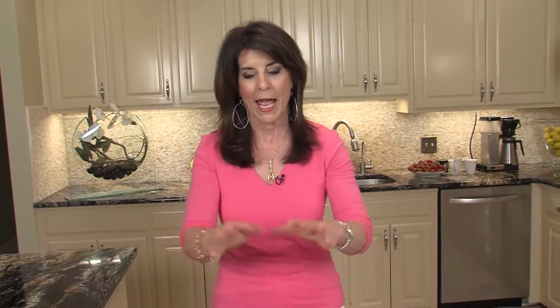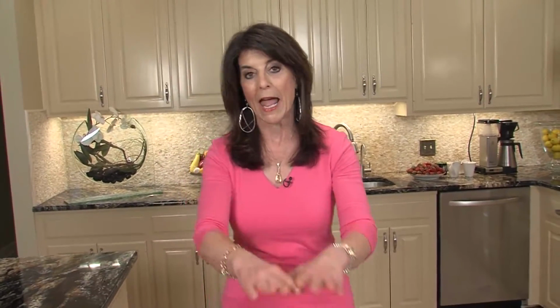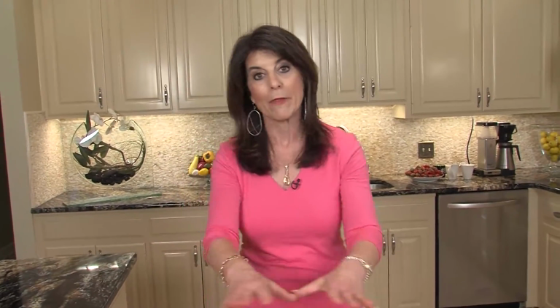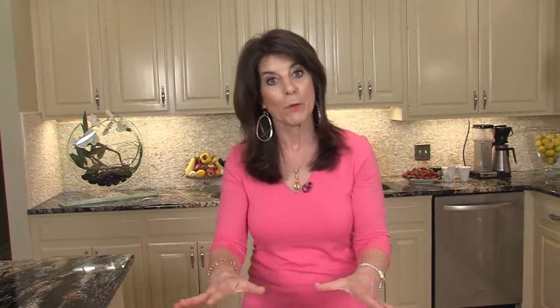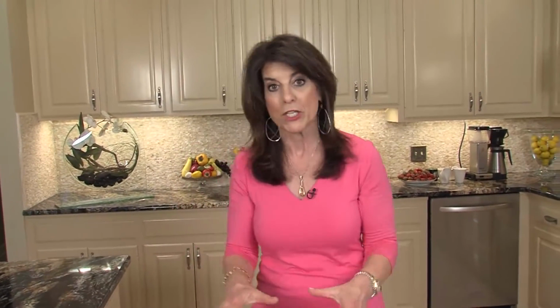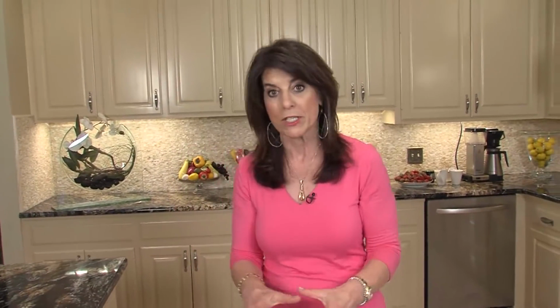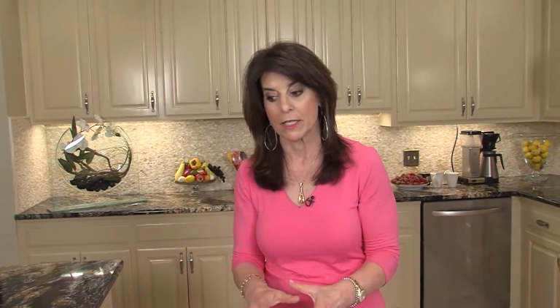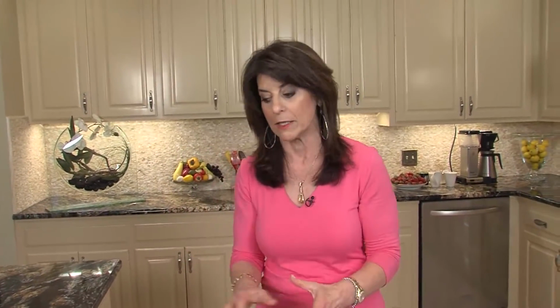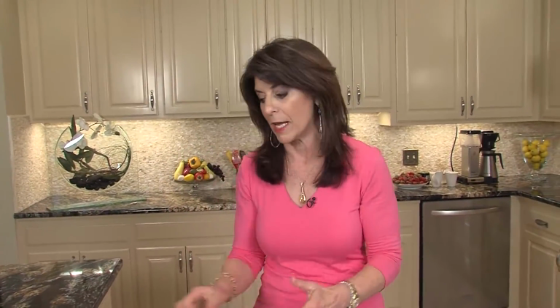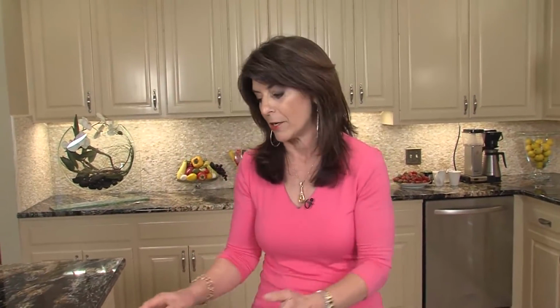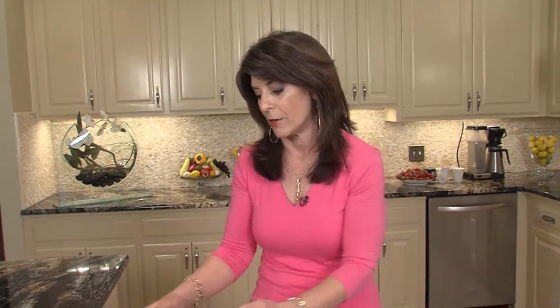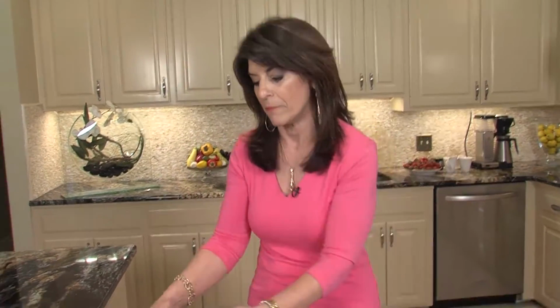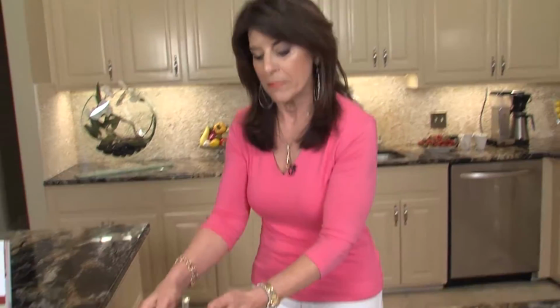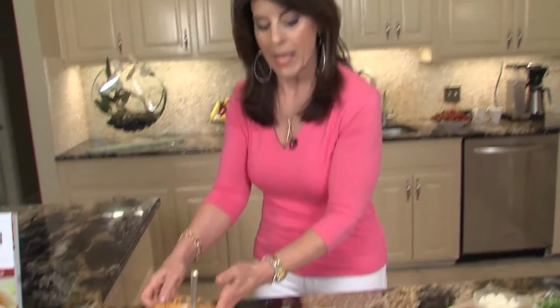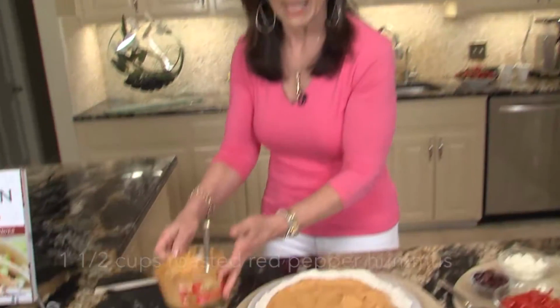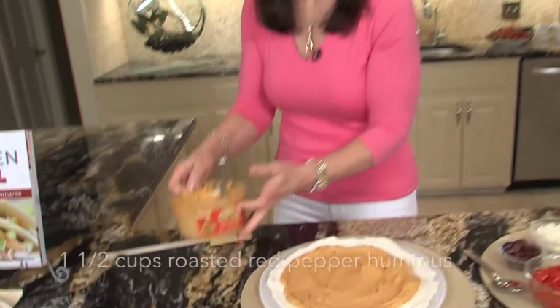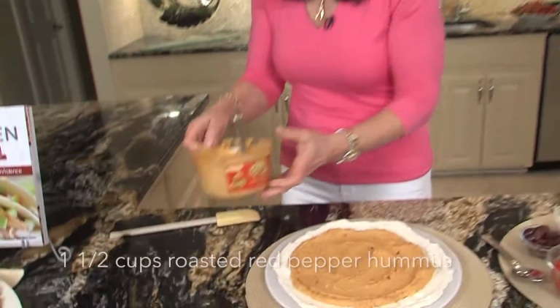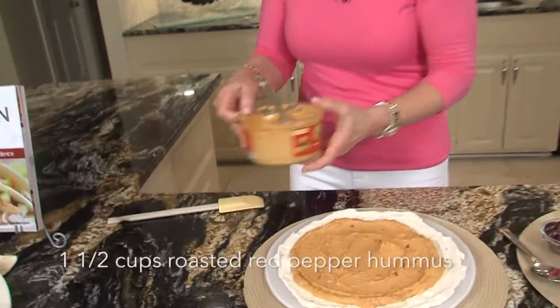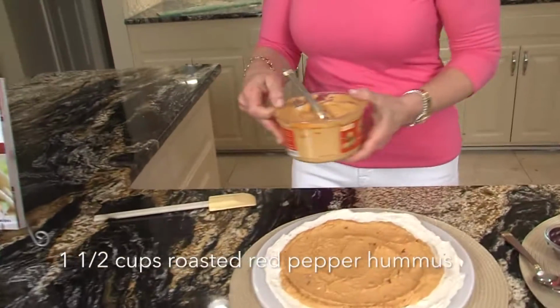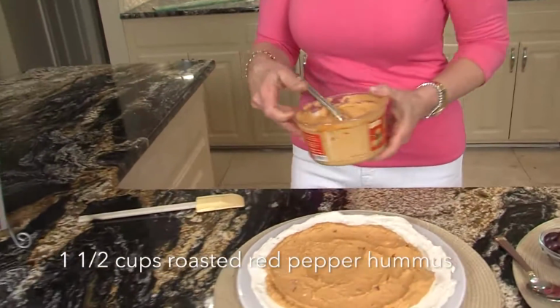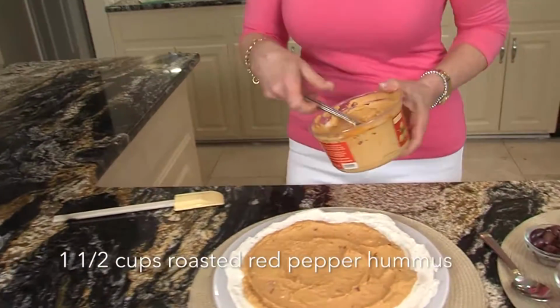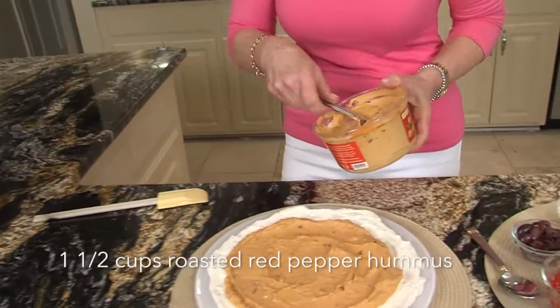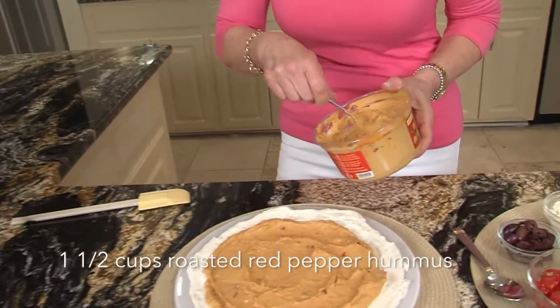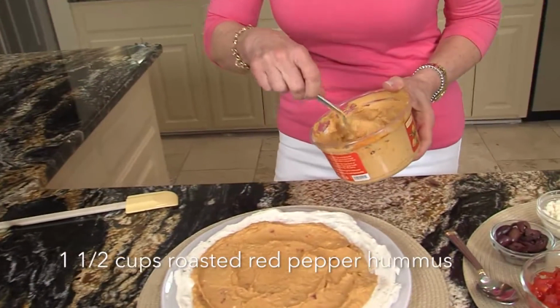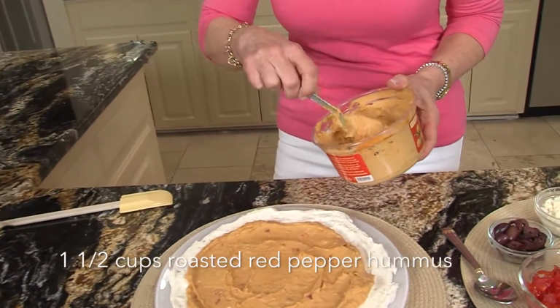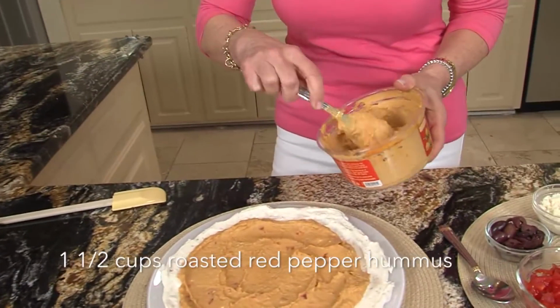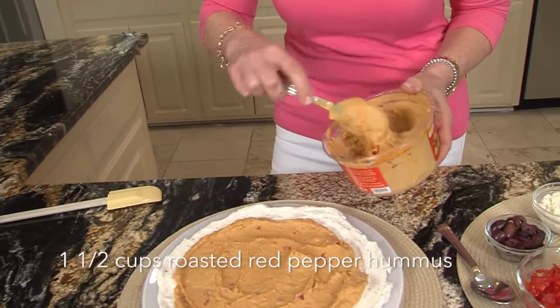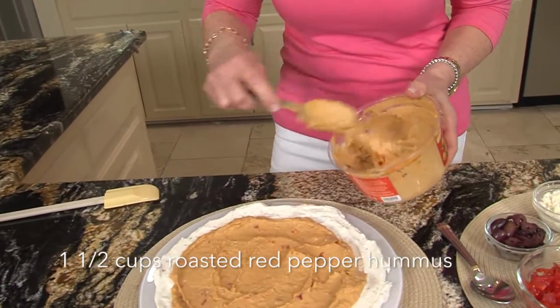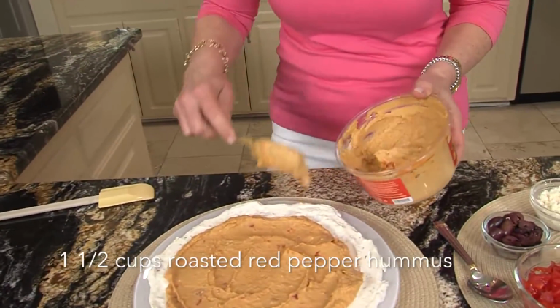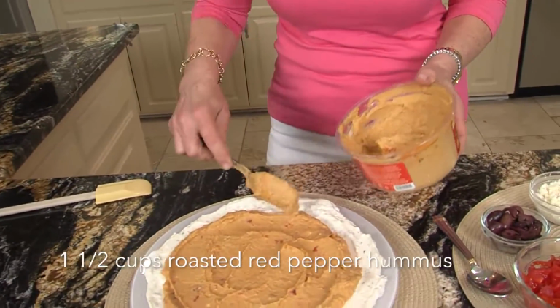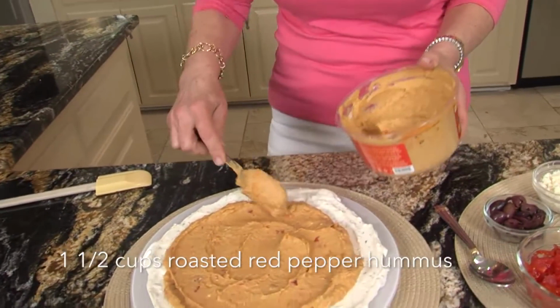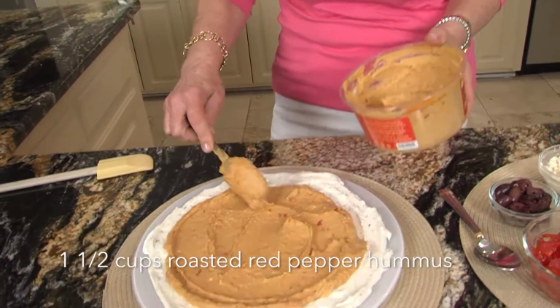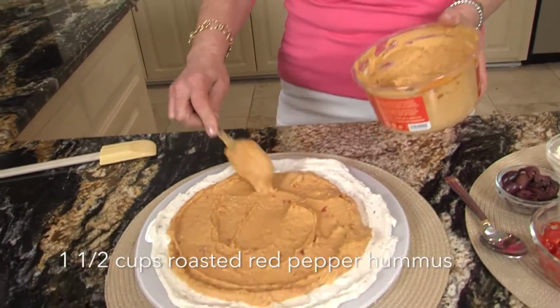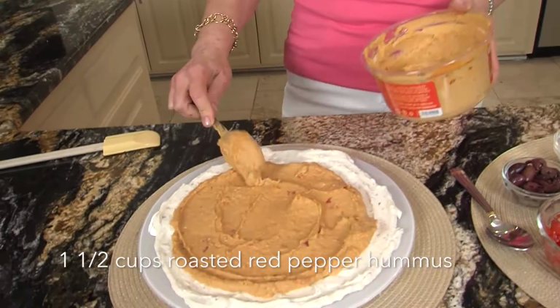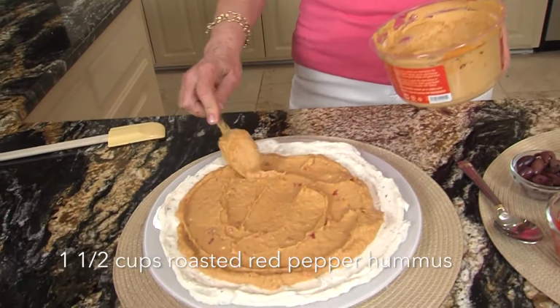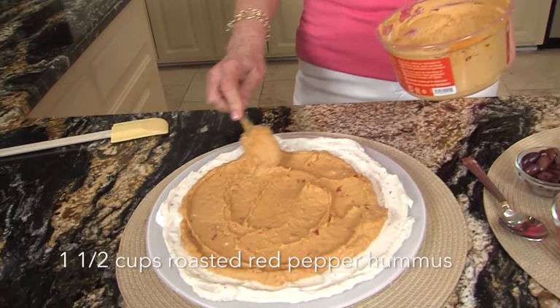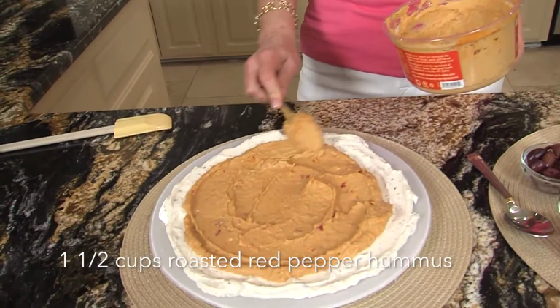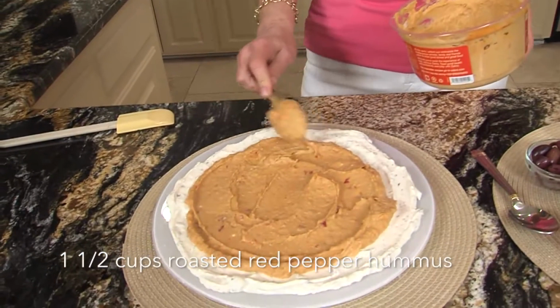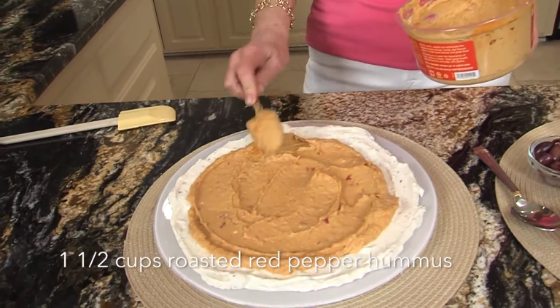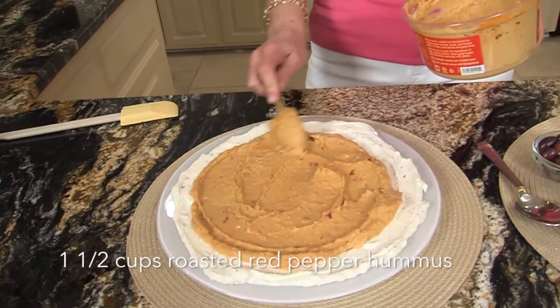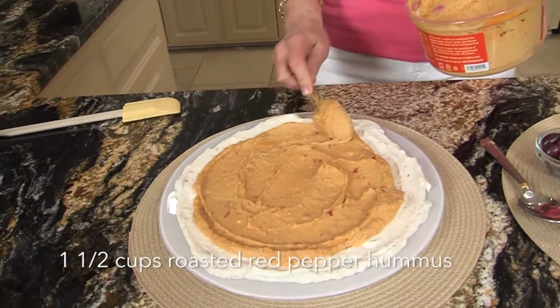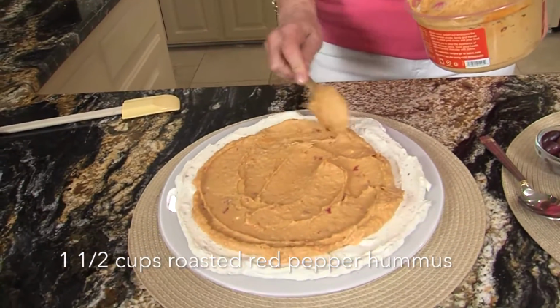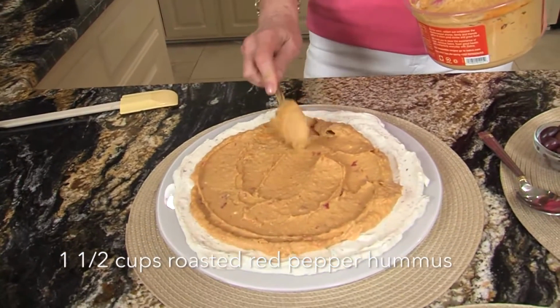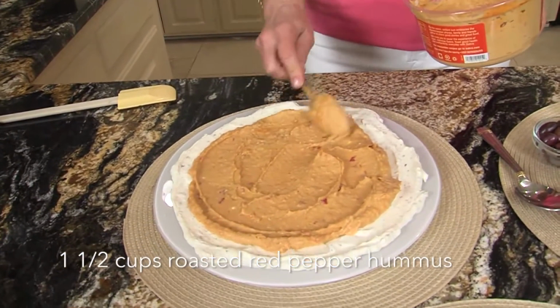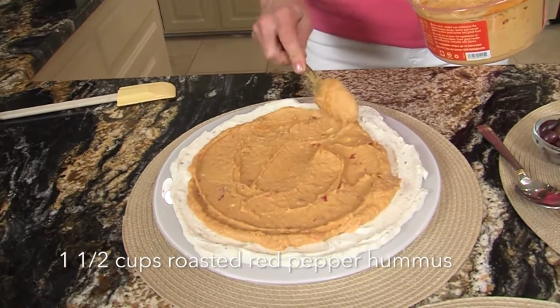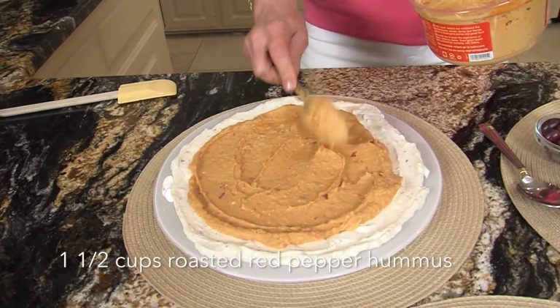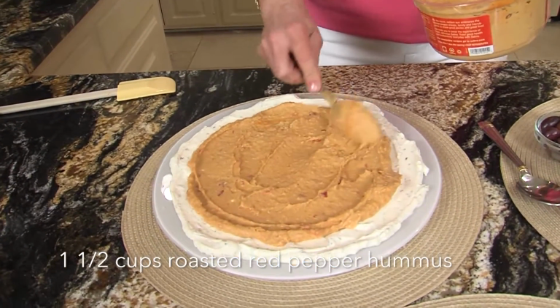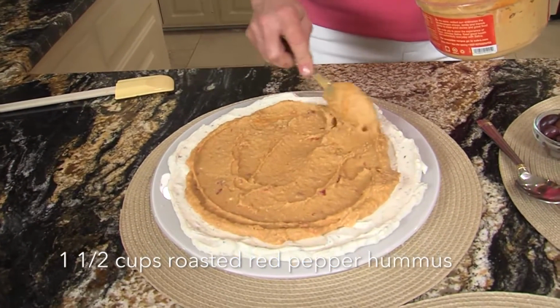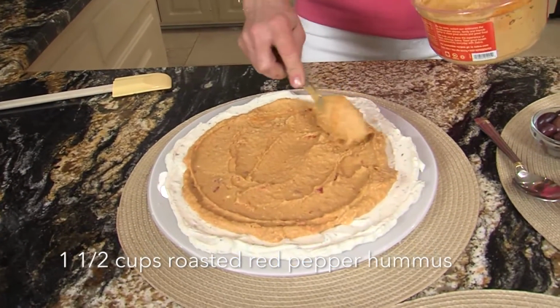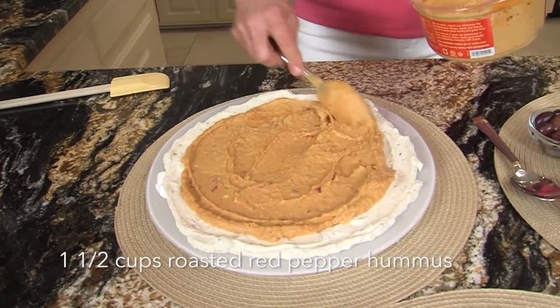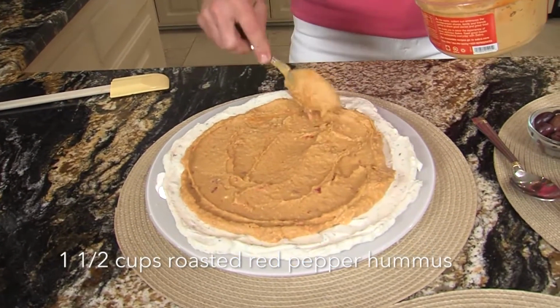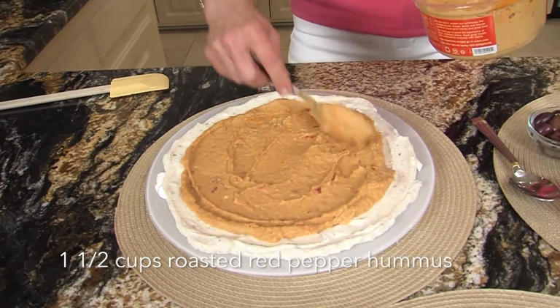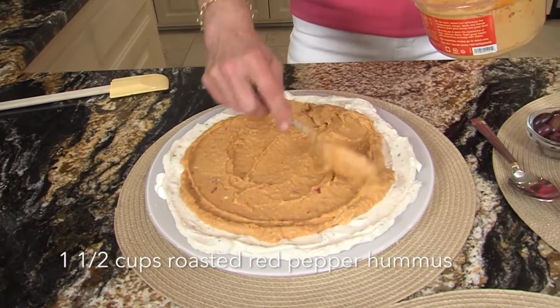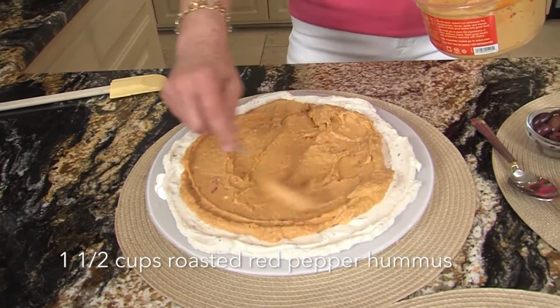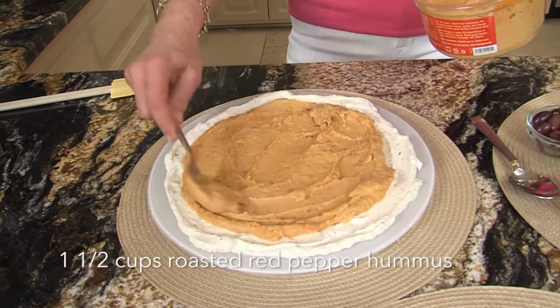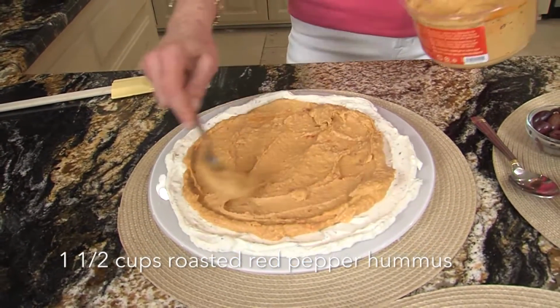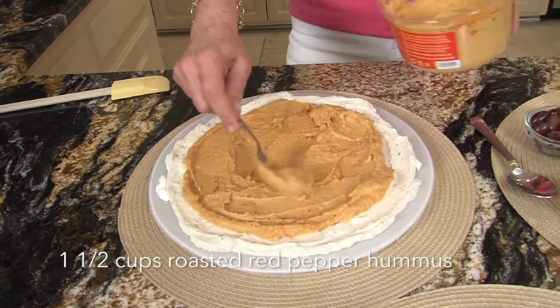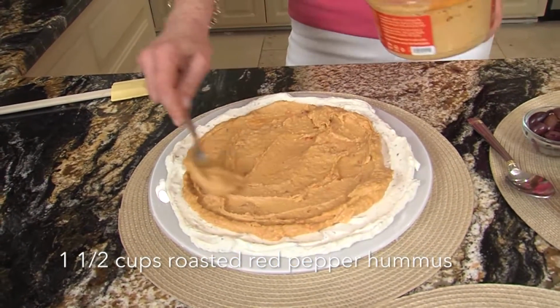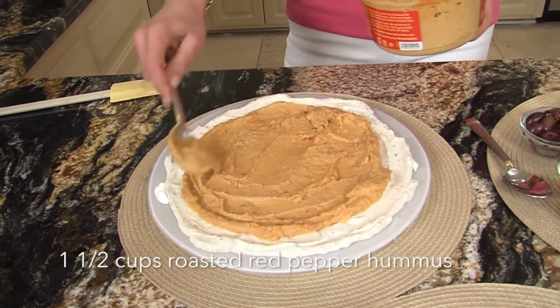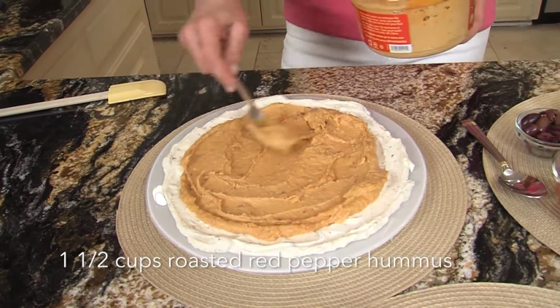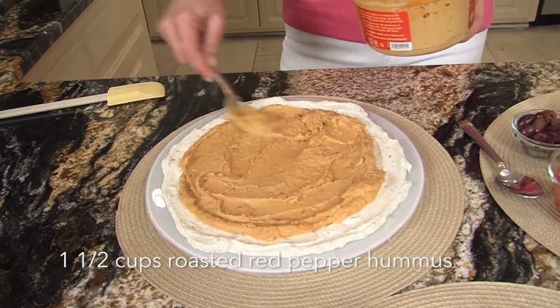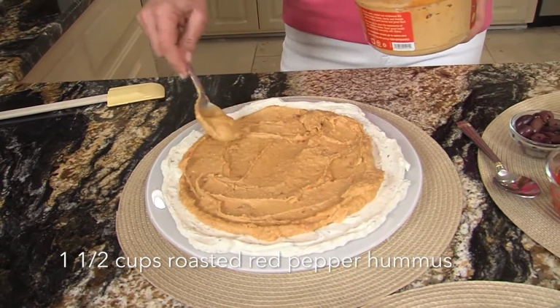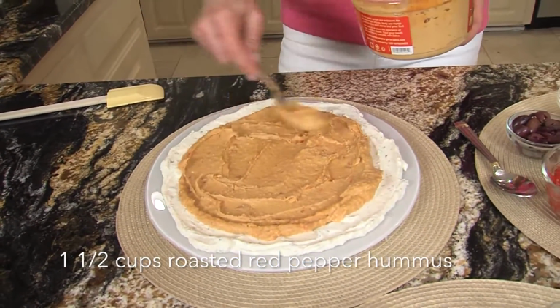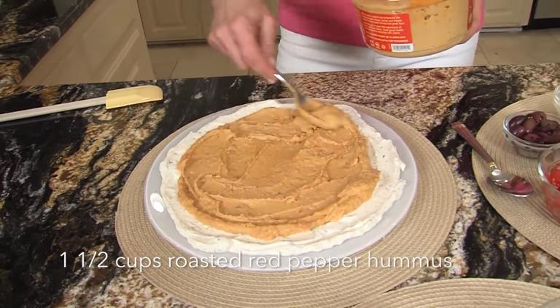And then we're just going to layer. I like the roasted red pepper hummus — I think it adds a little color and a little more flavor — and you just put it in.